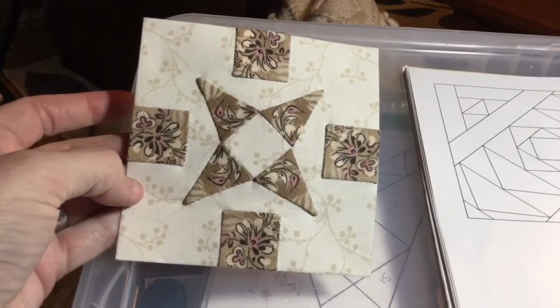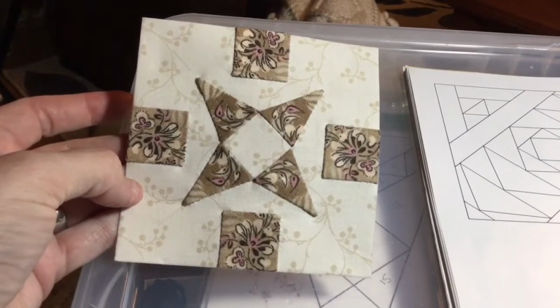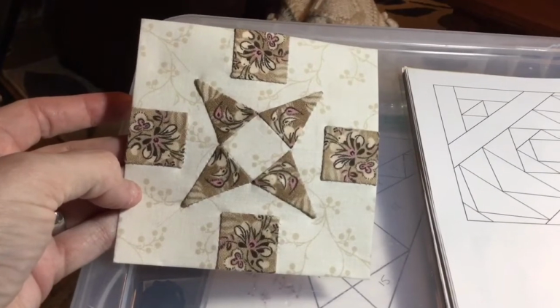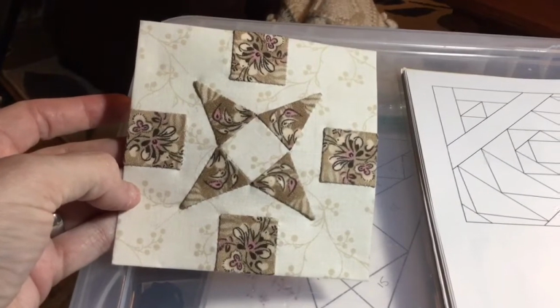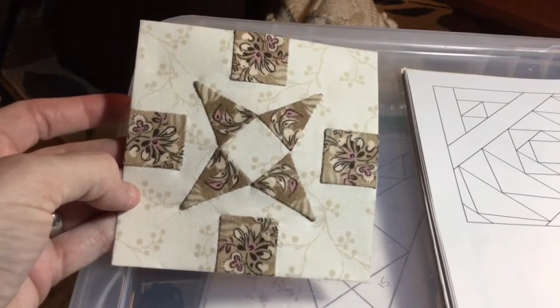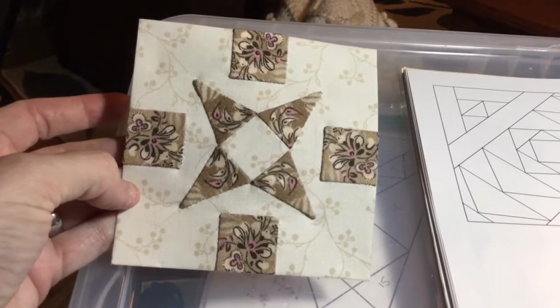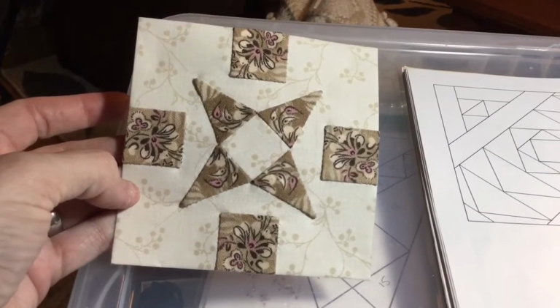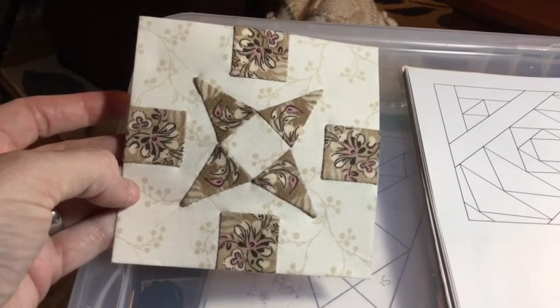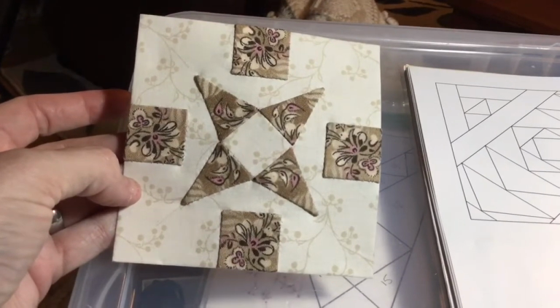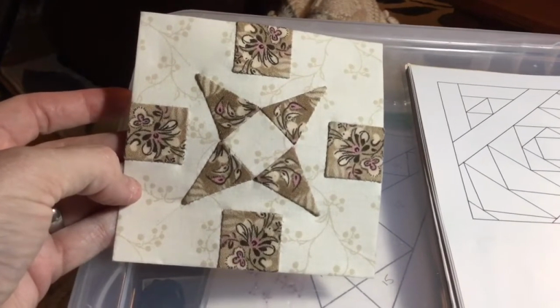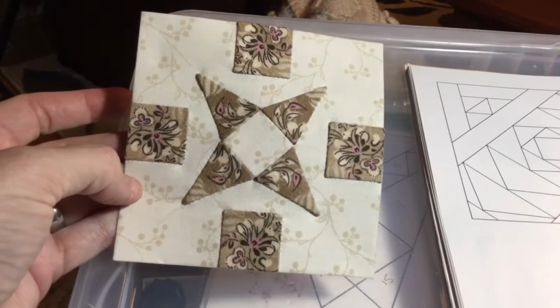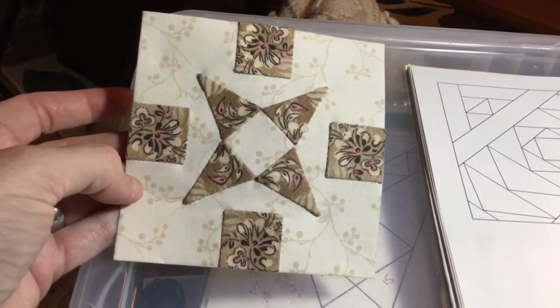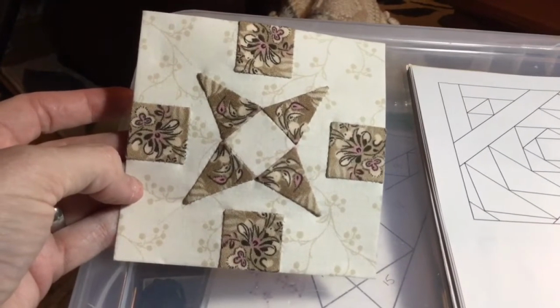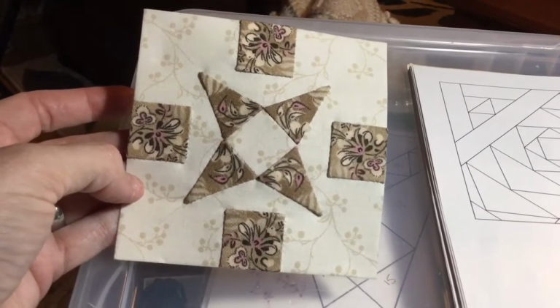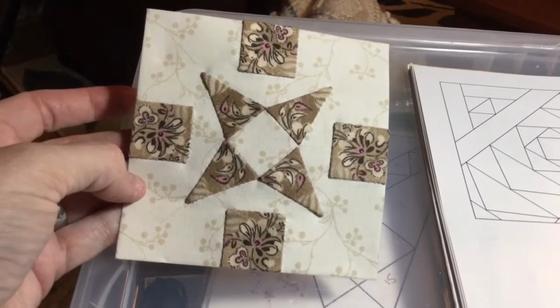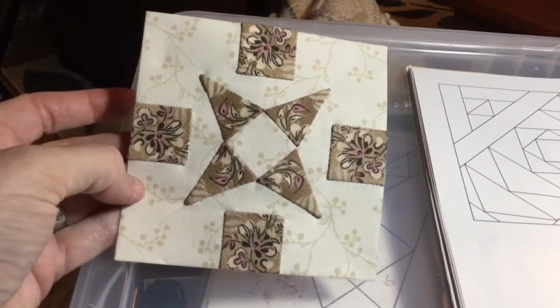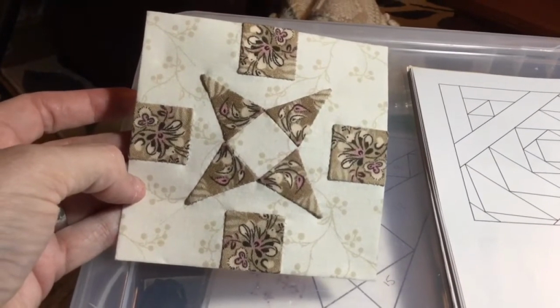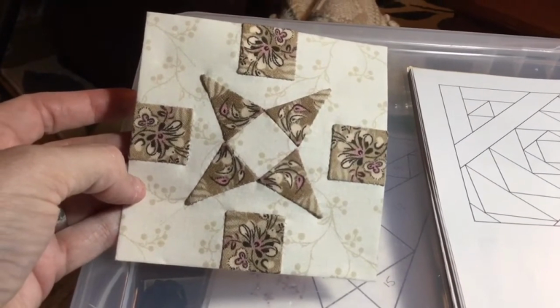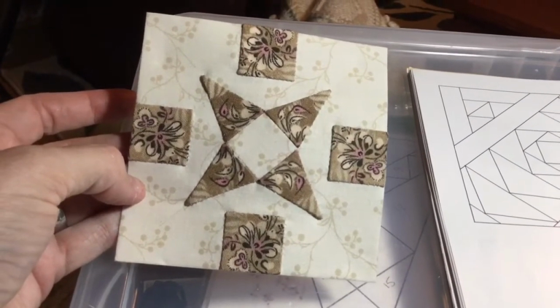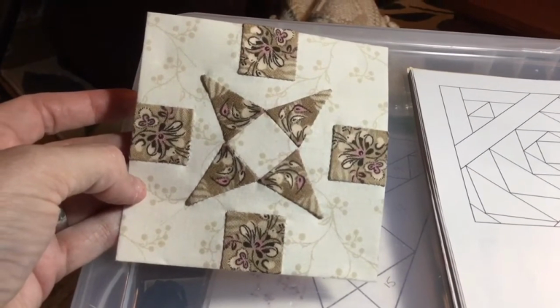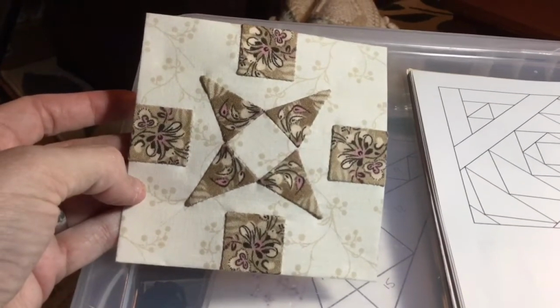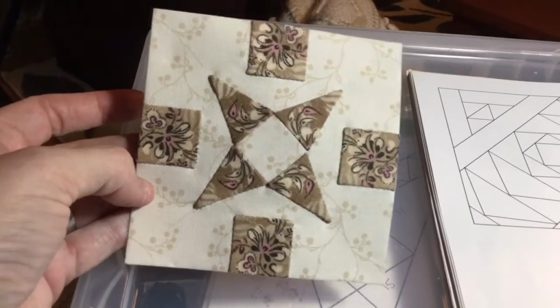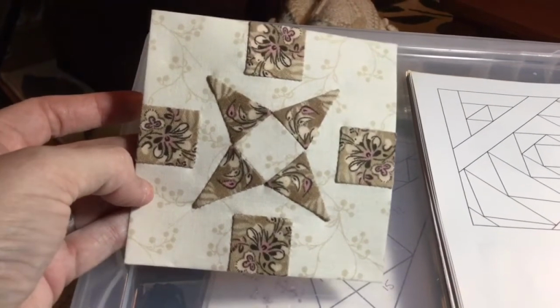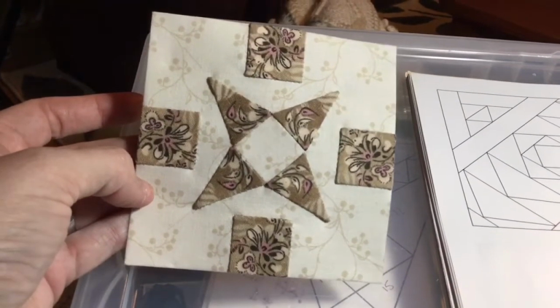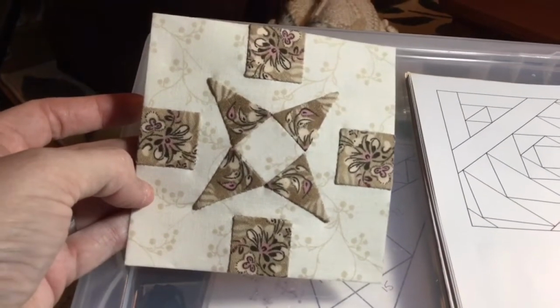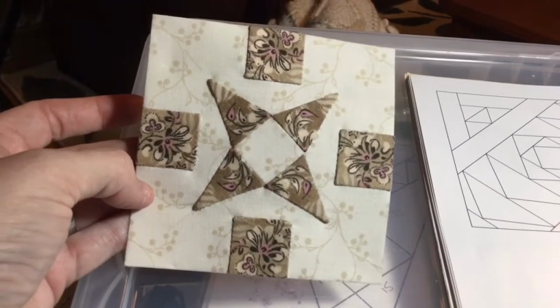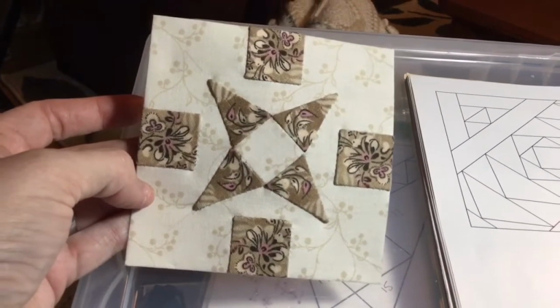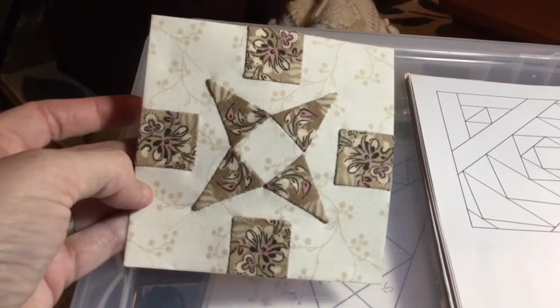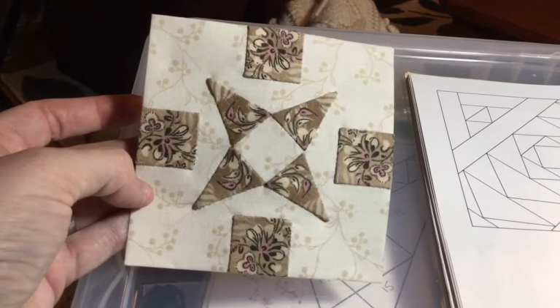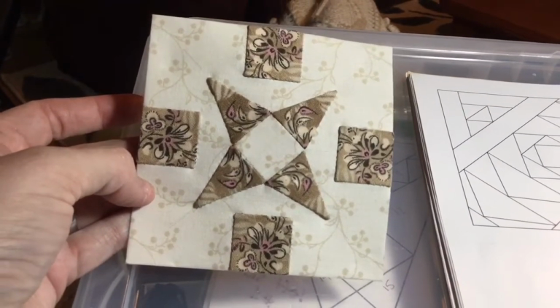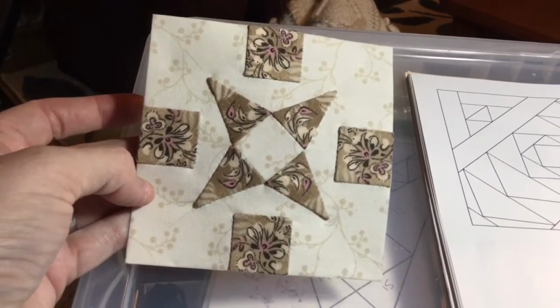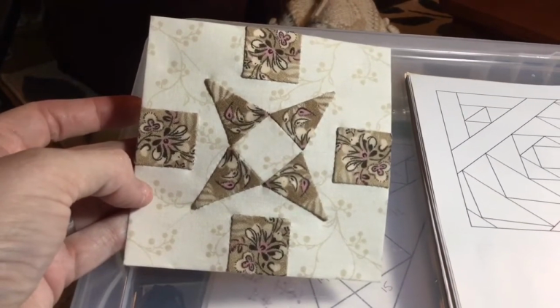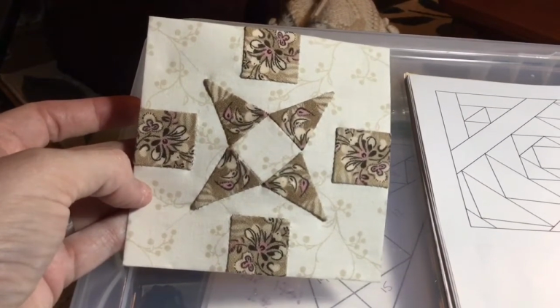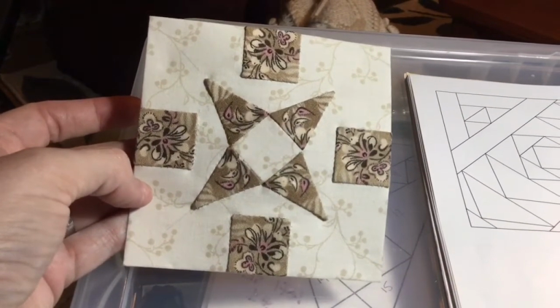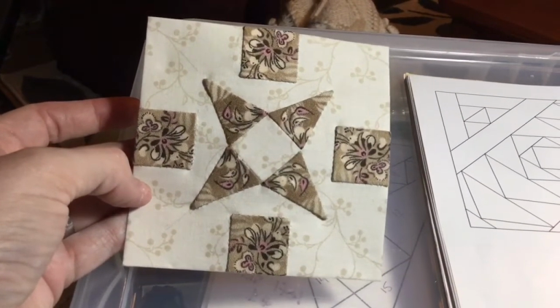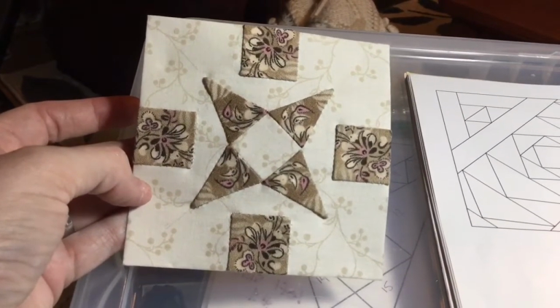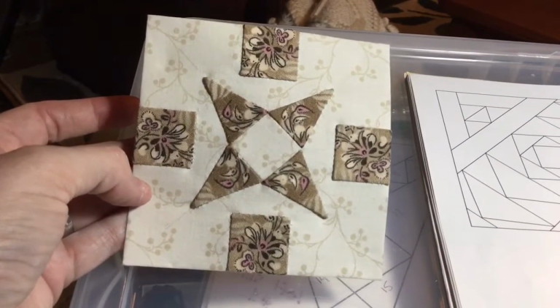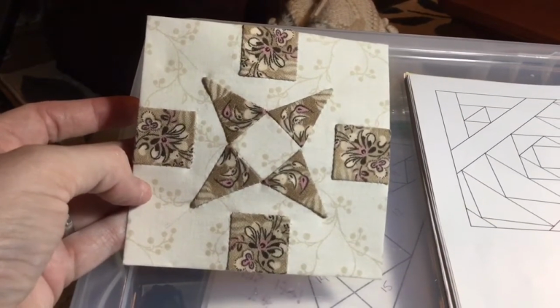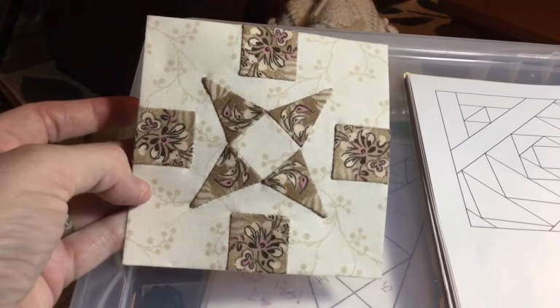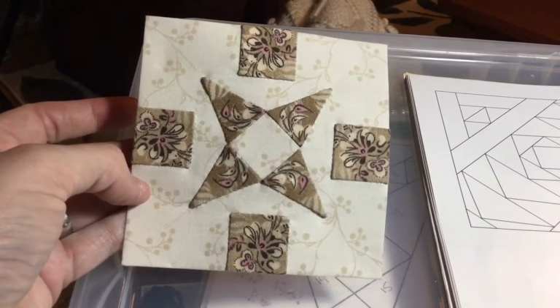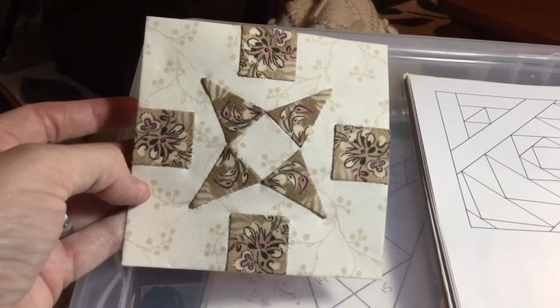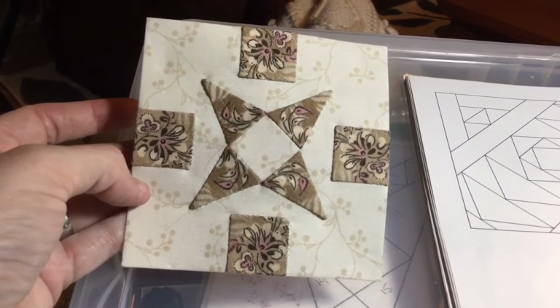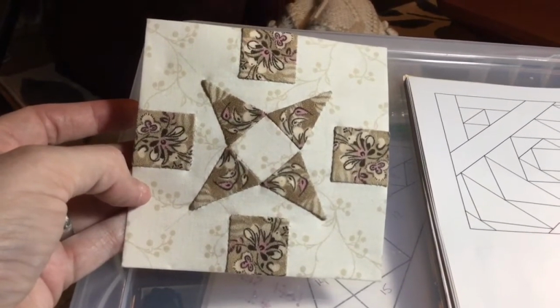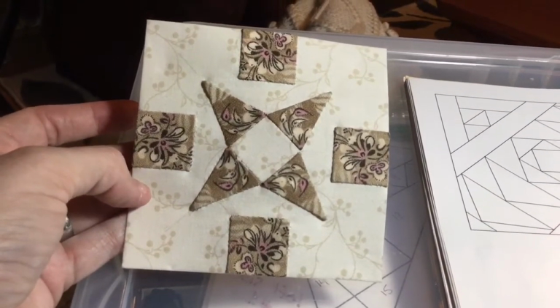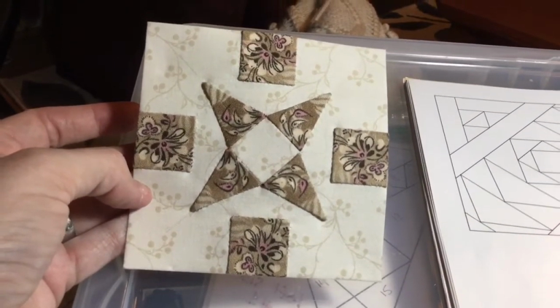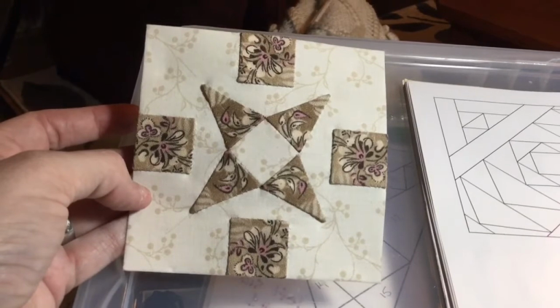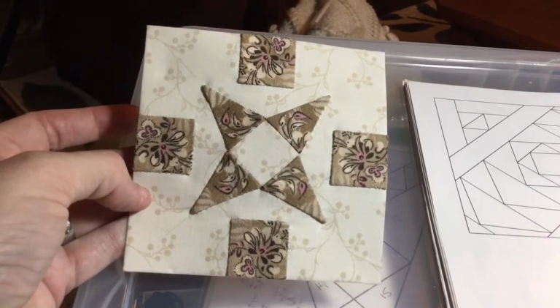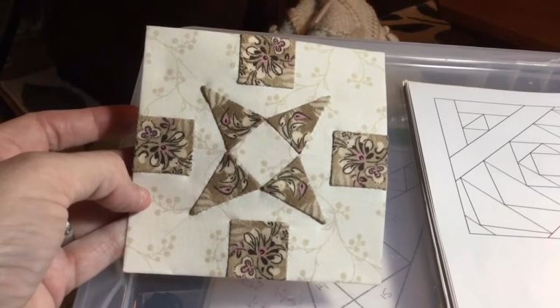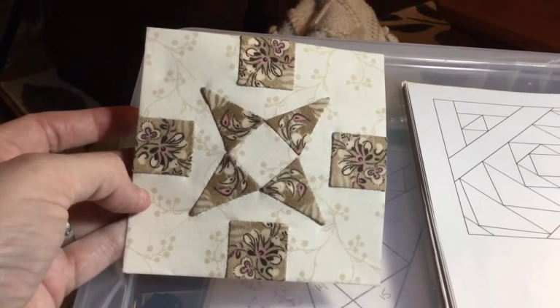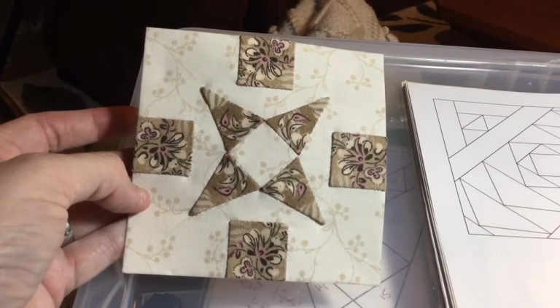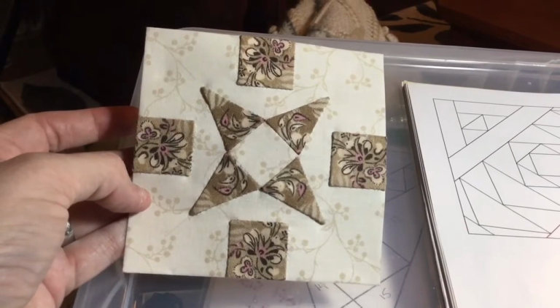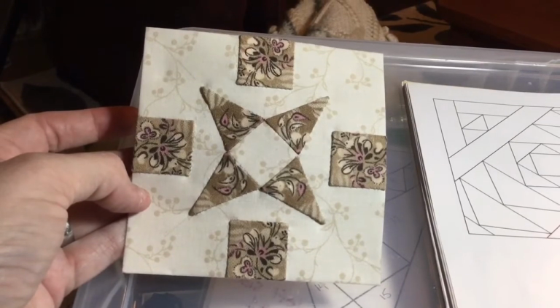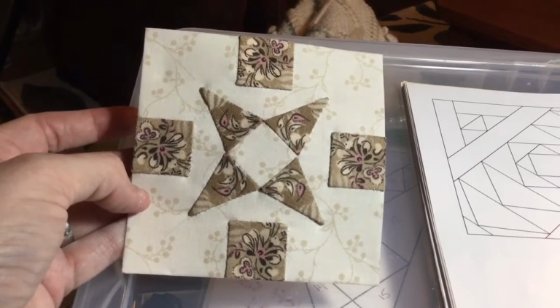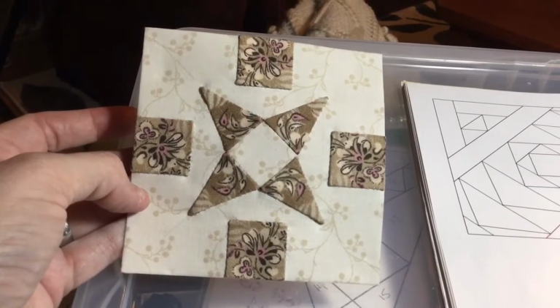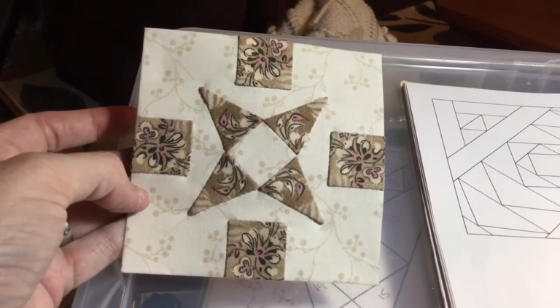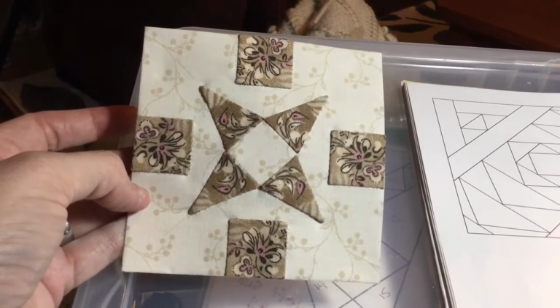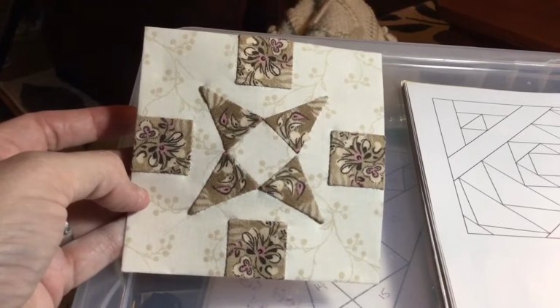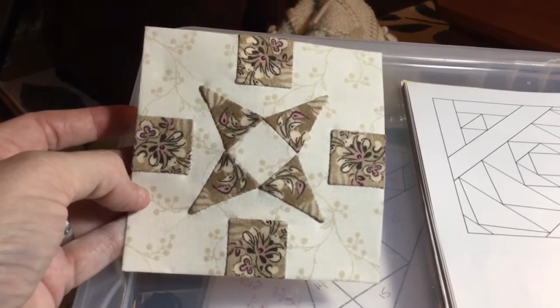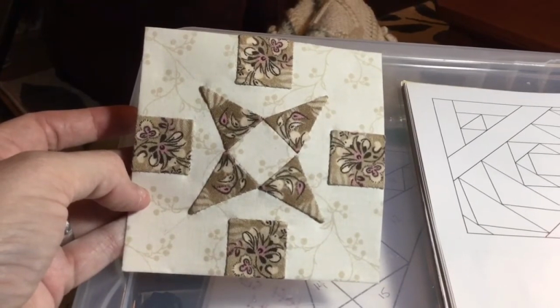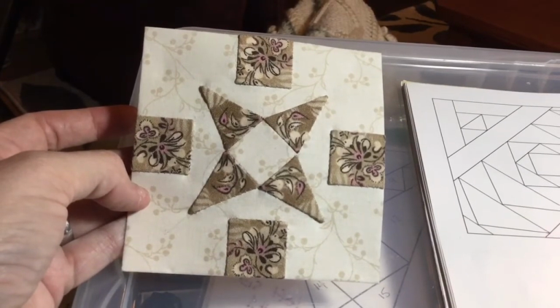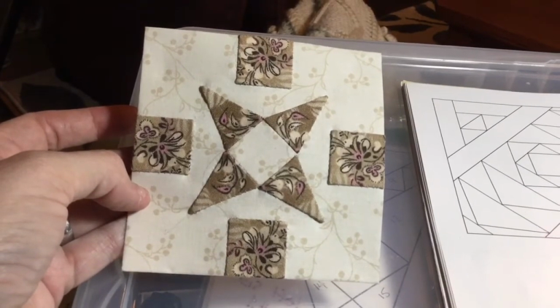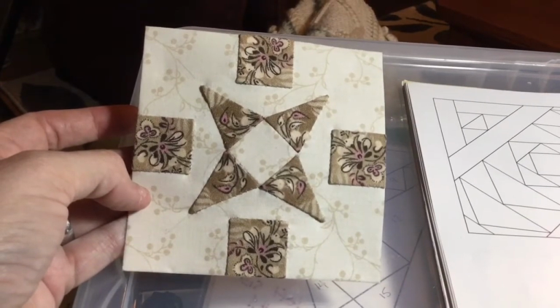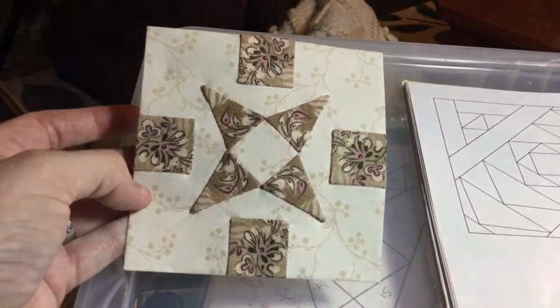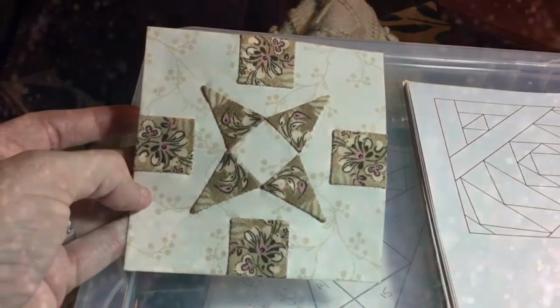I've finished my applique of my center section, I've removed my staples, and I have a completed block.